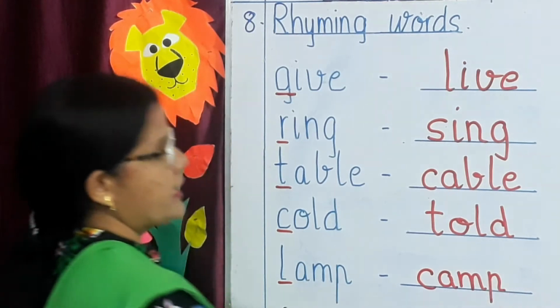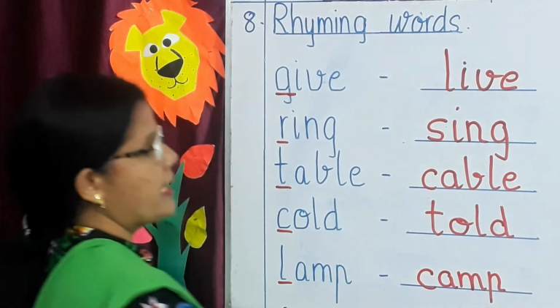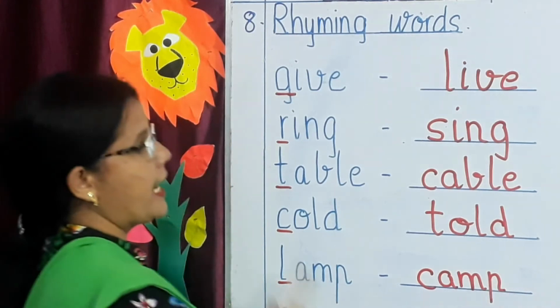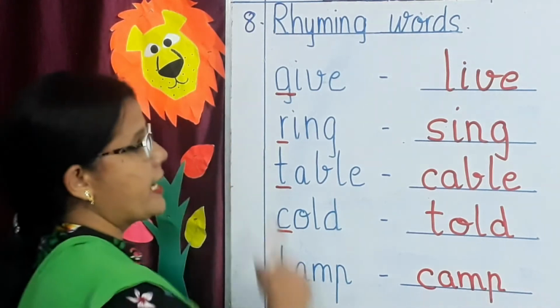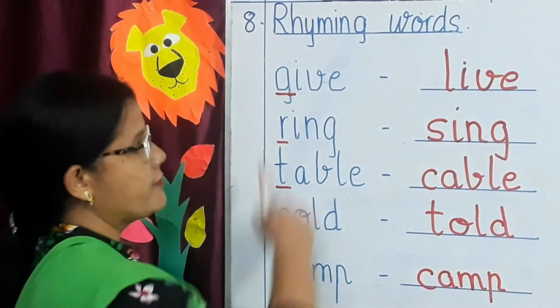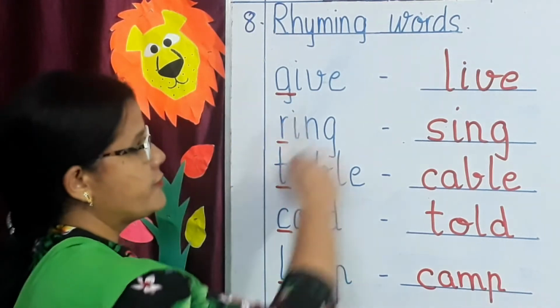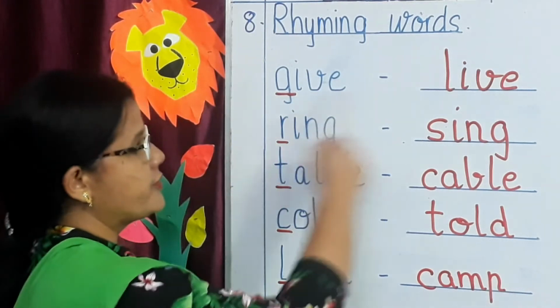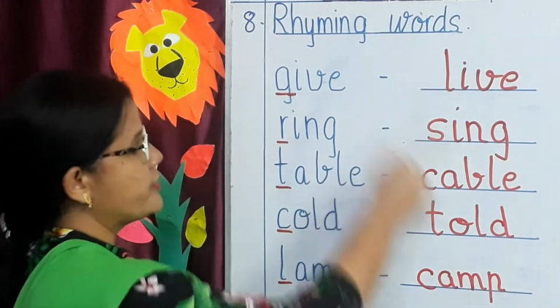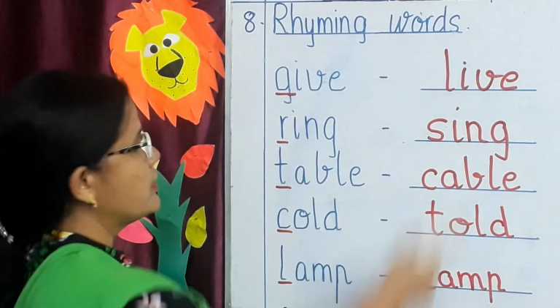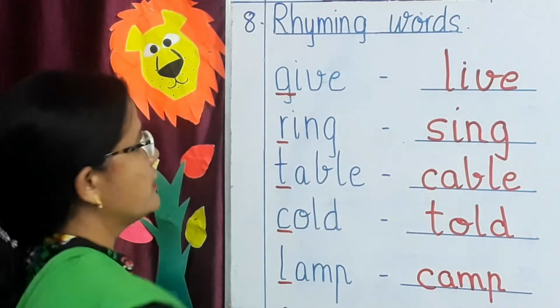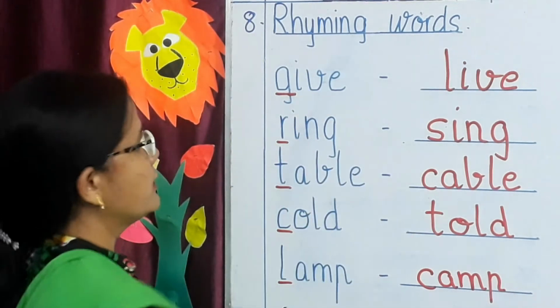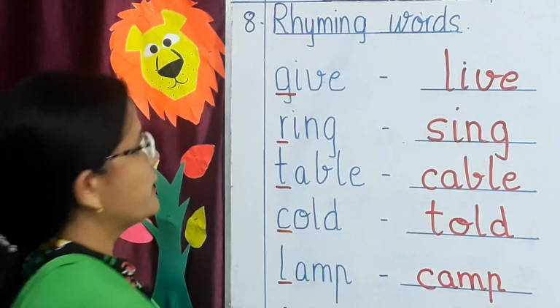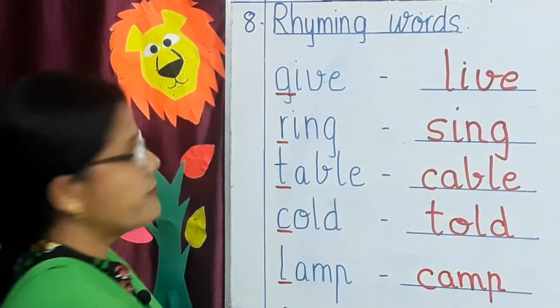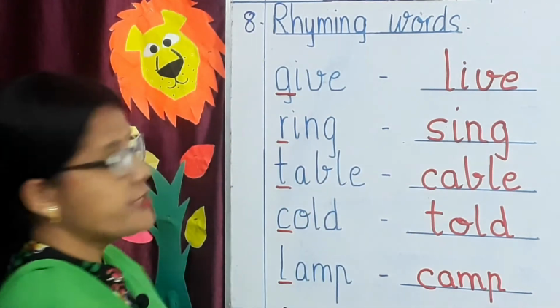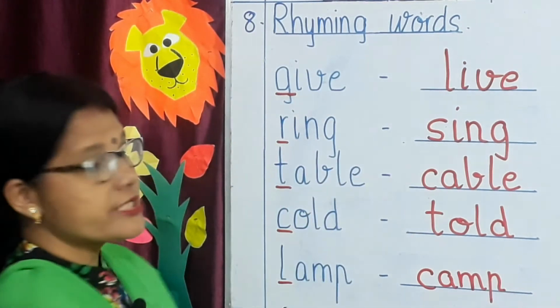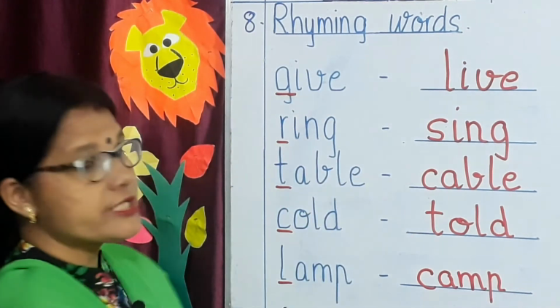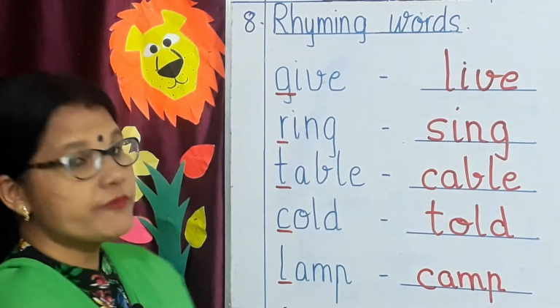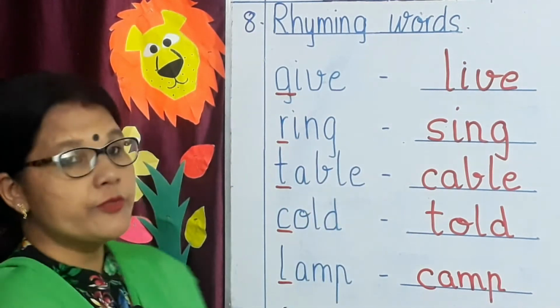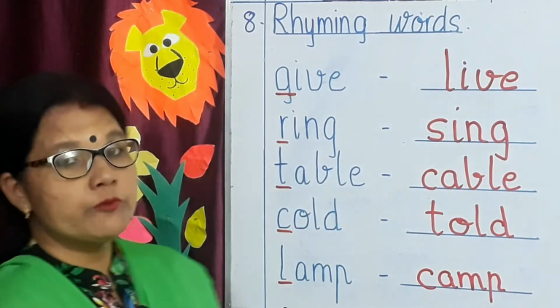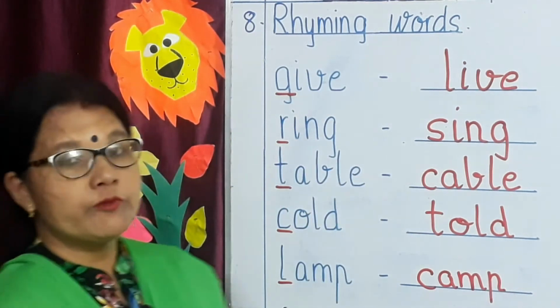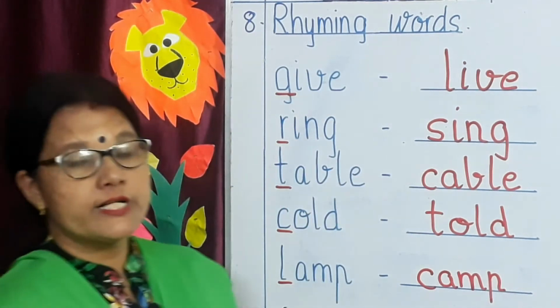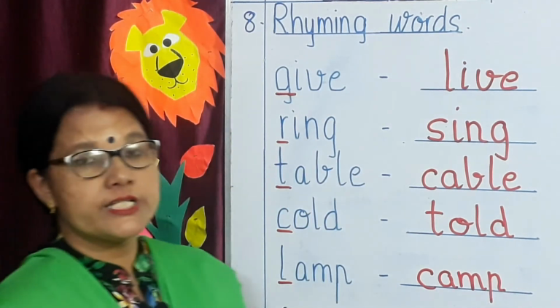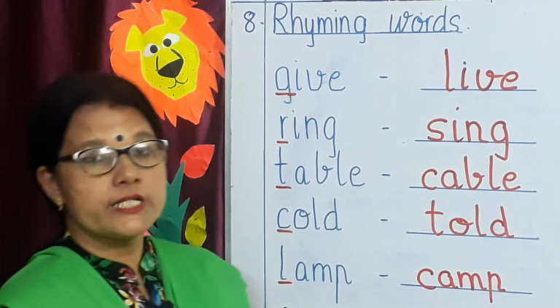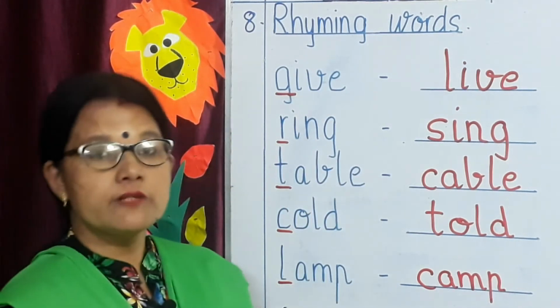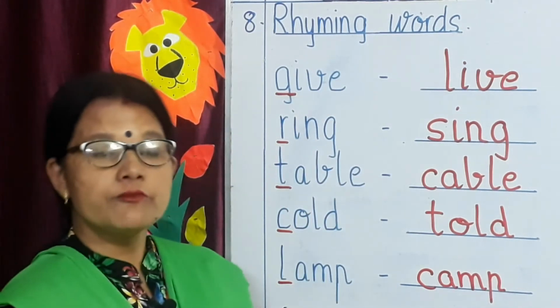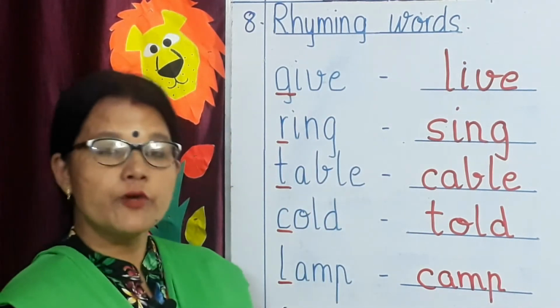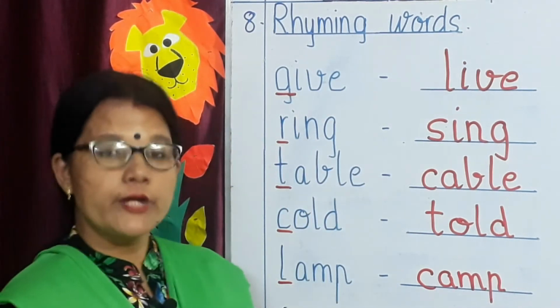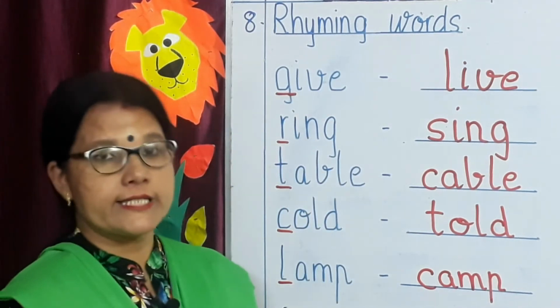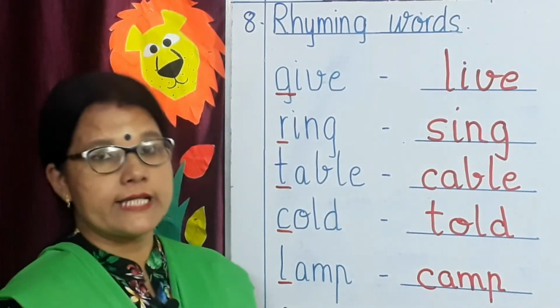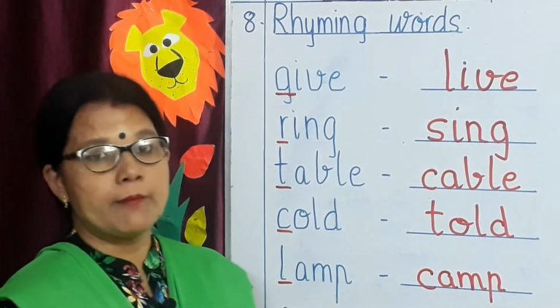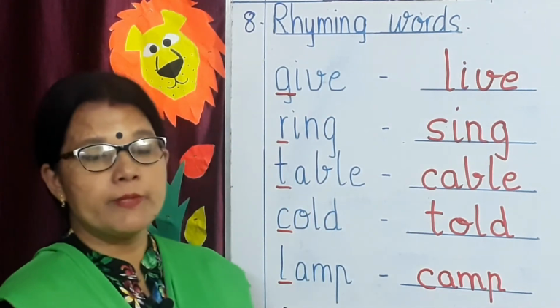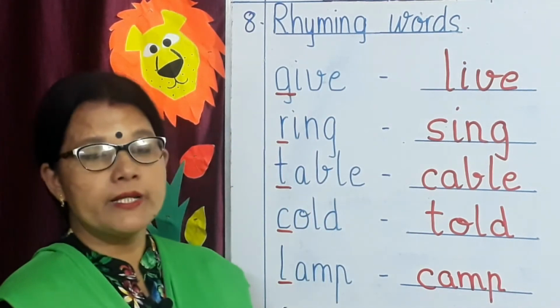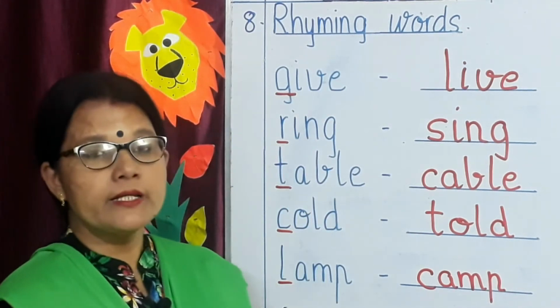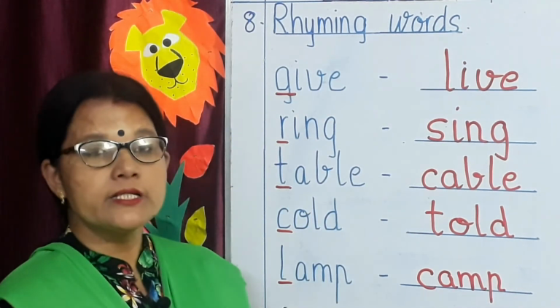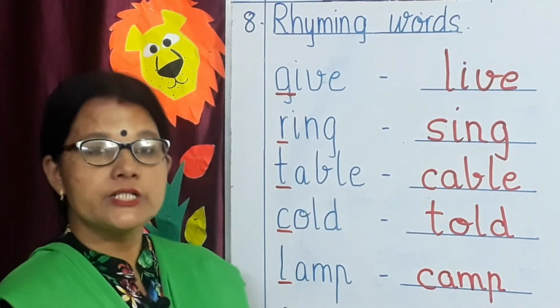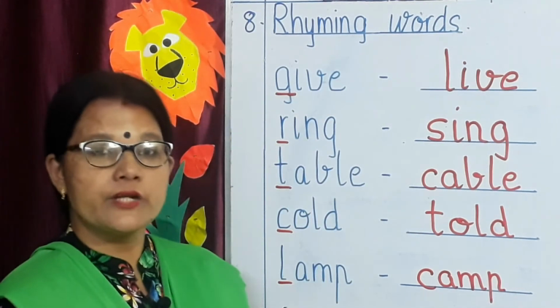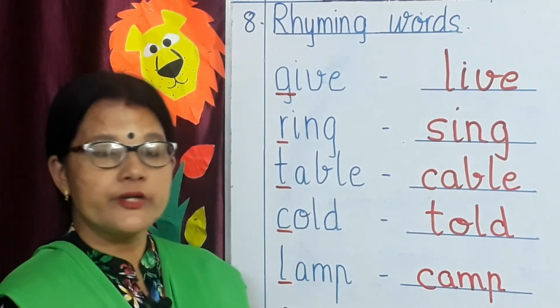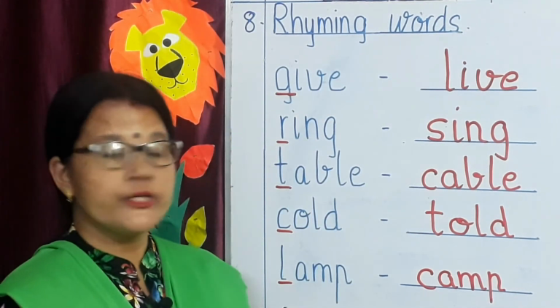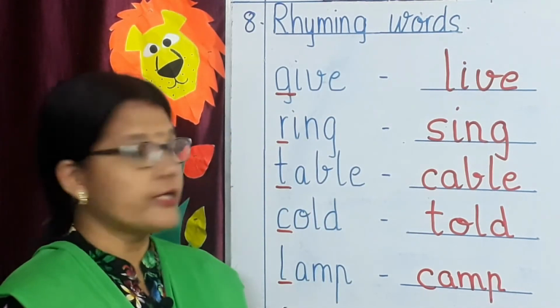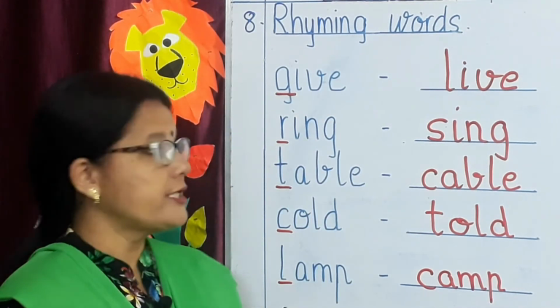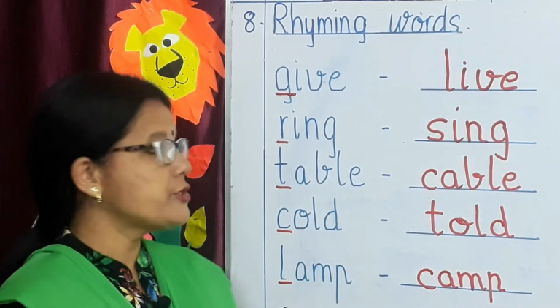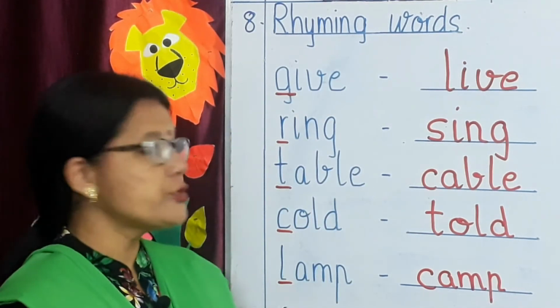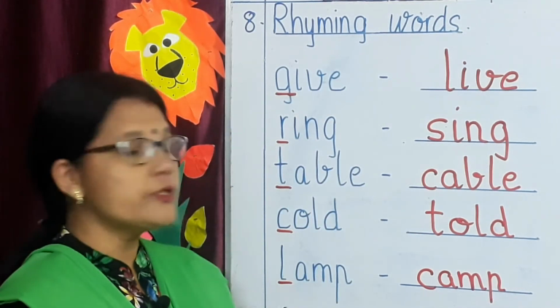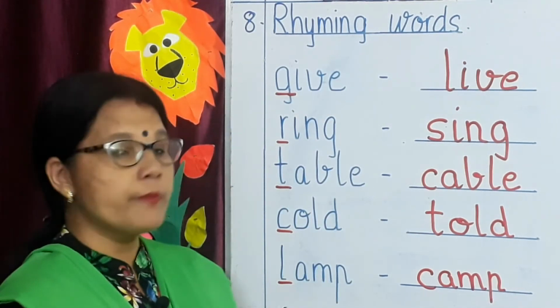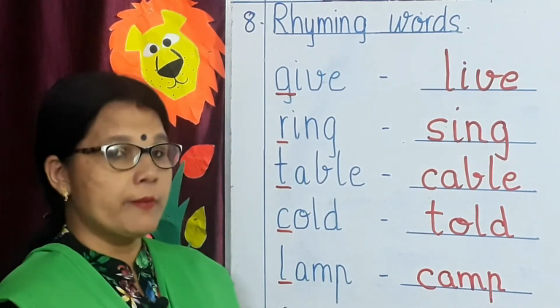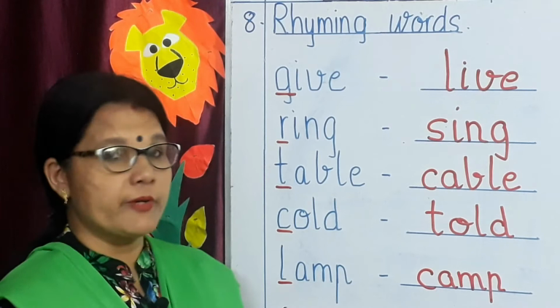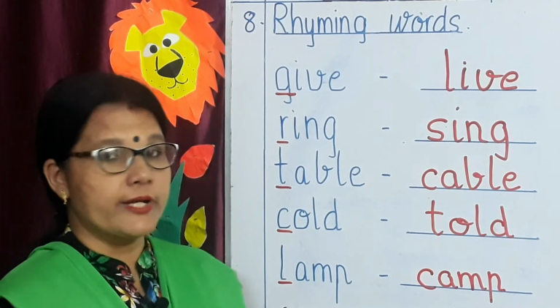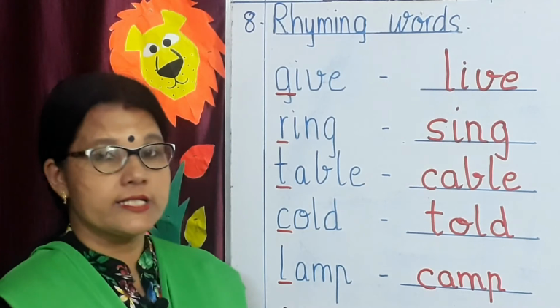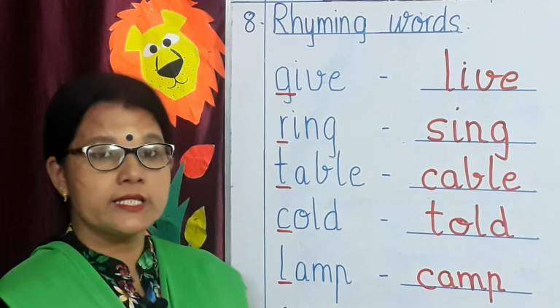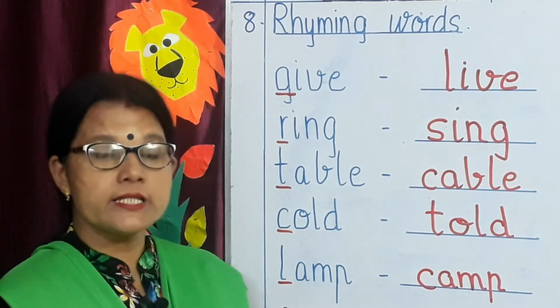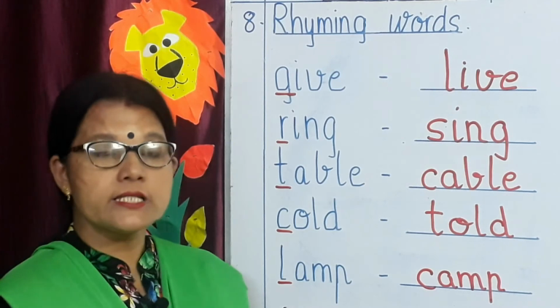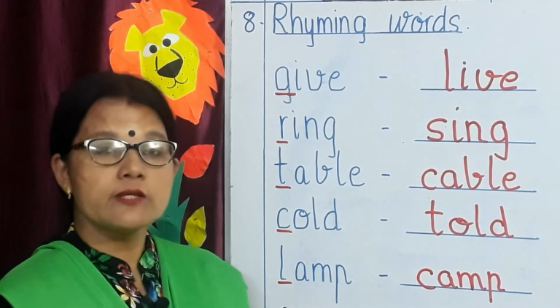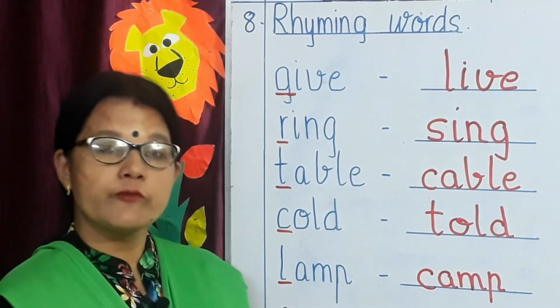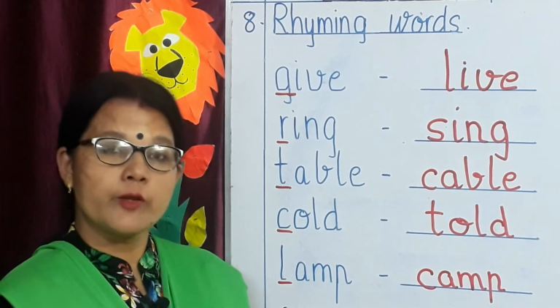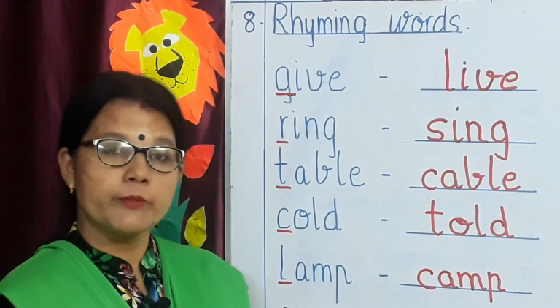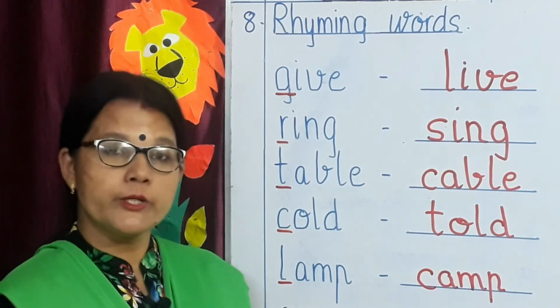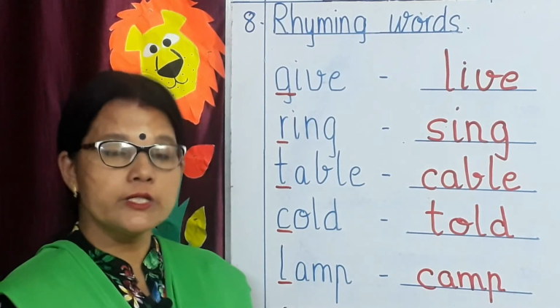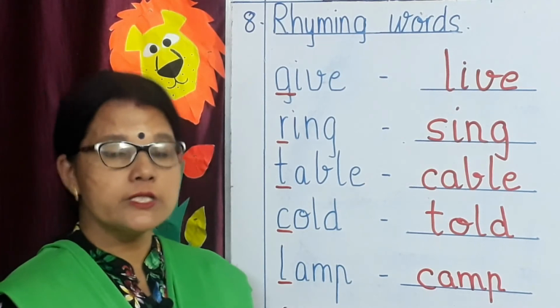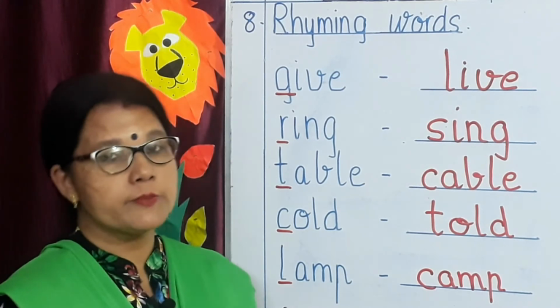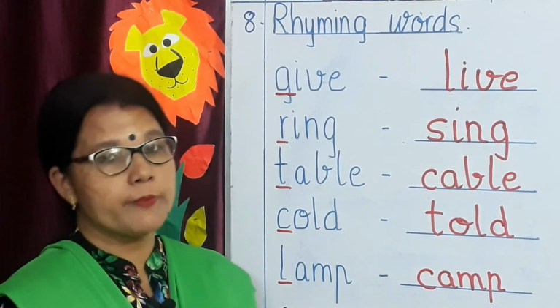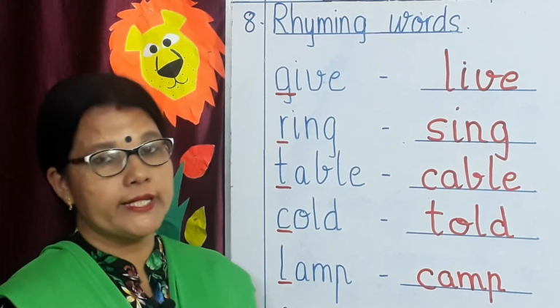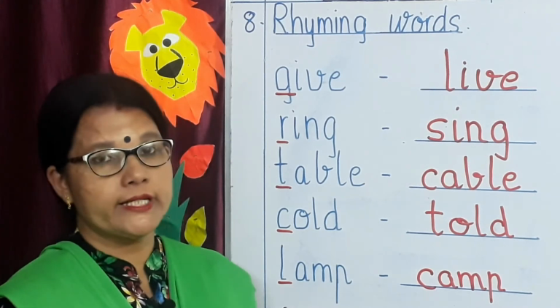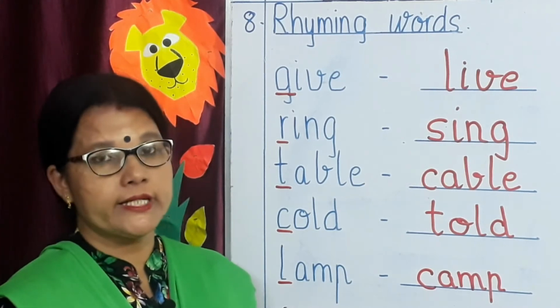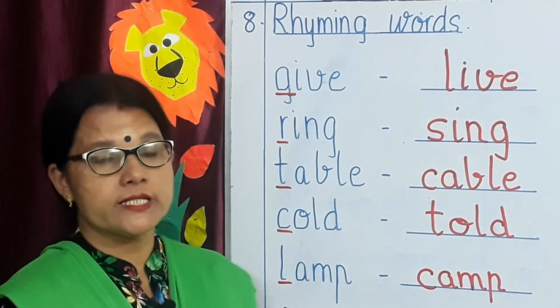I have given just a few words here as examples. Children, you all need to memorize these from your spelling list.